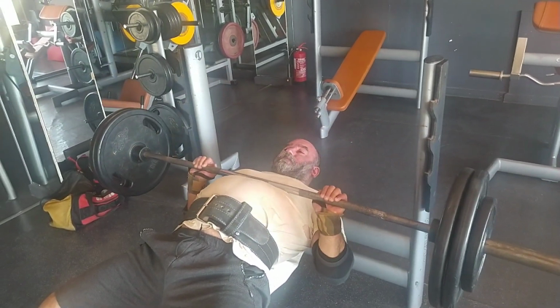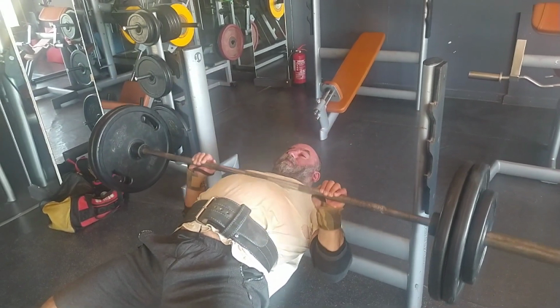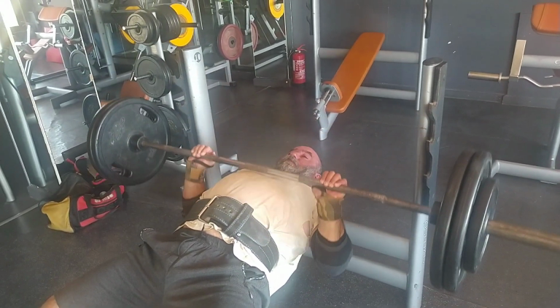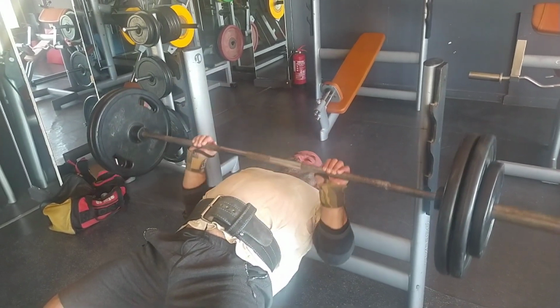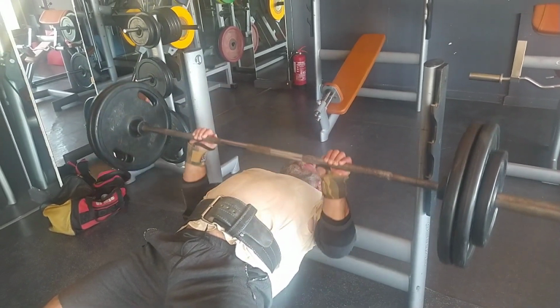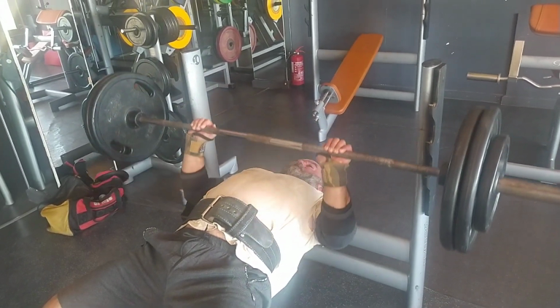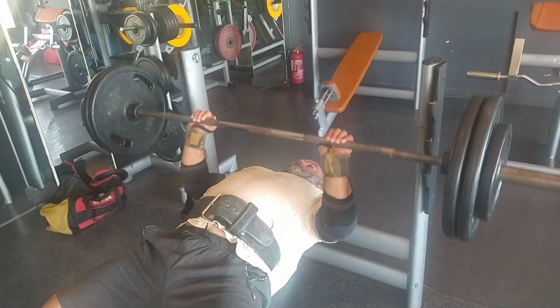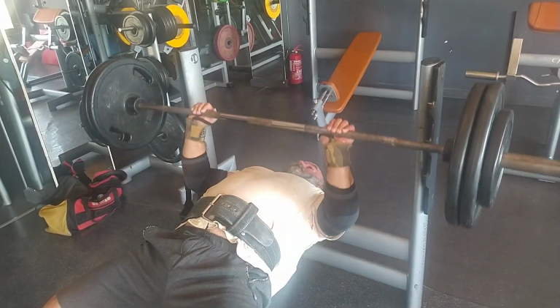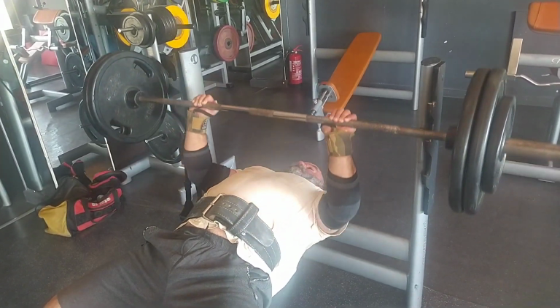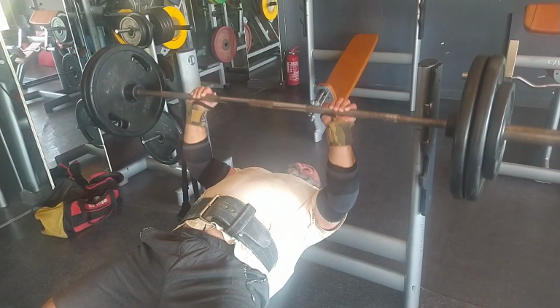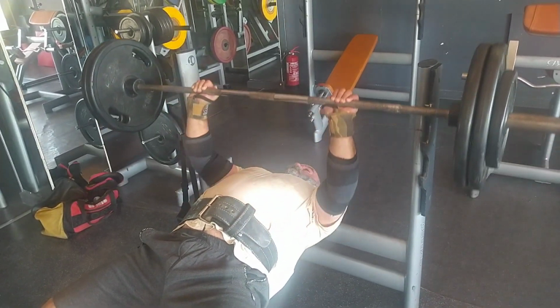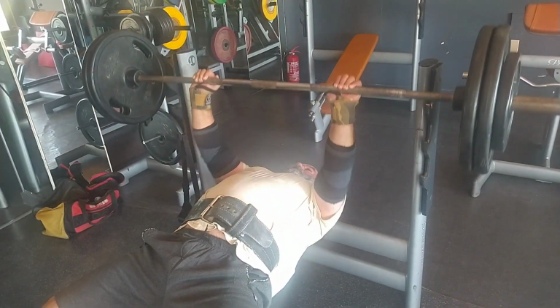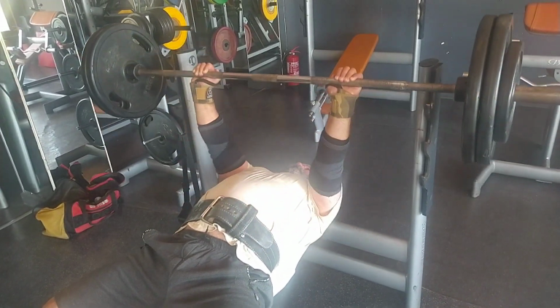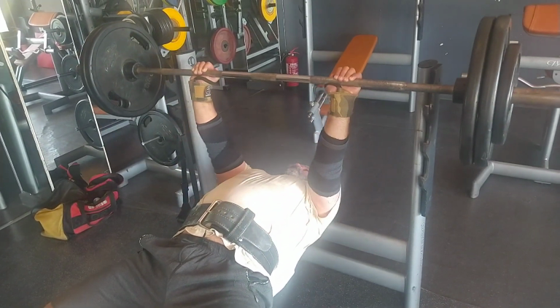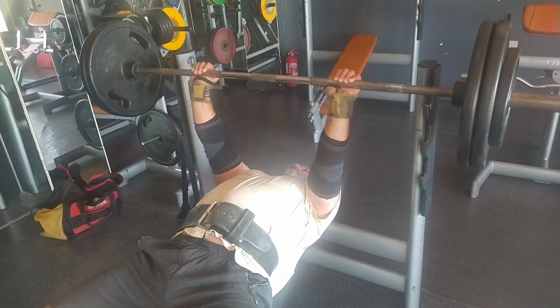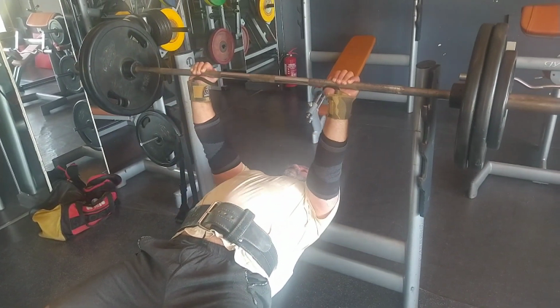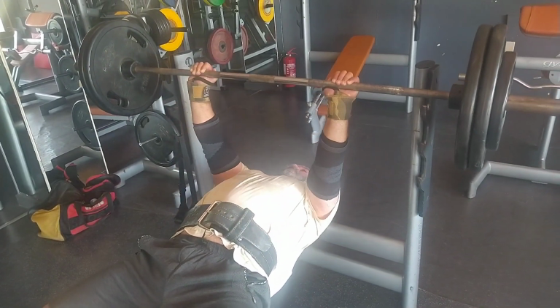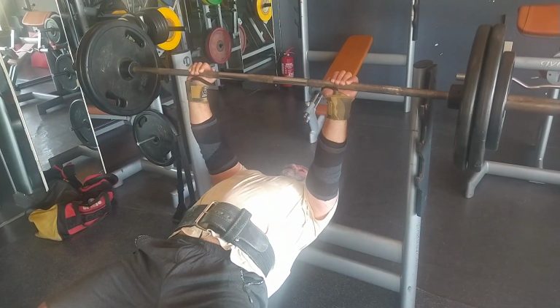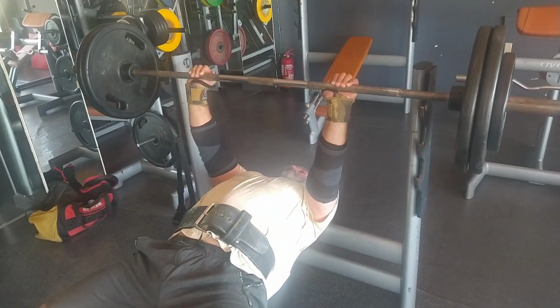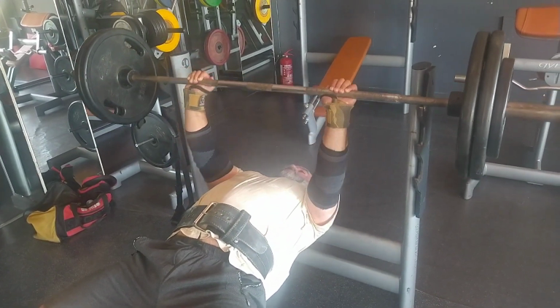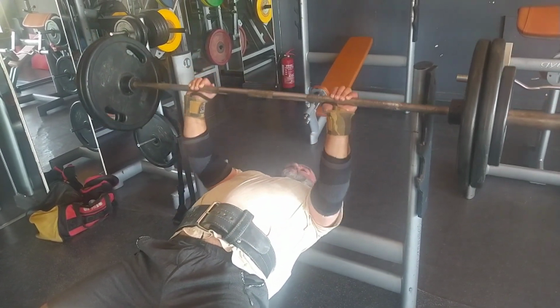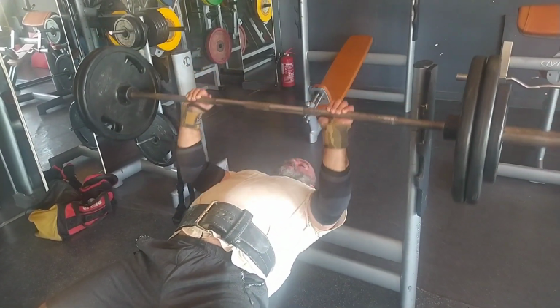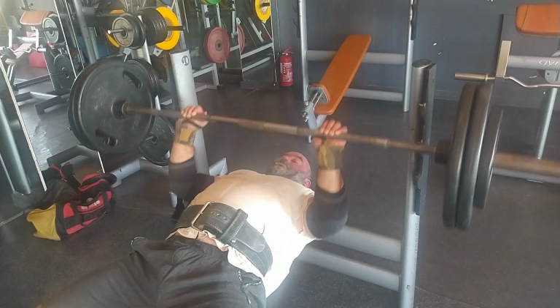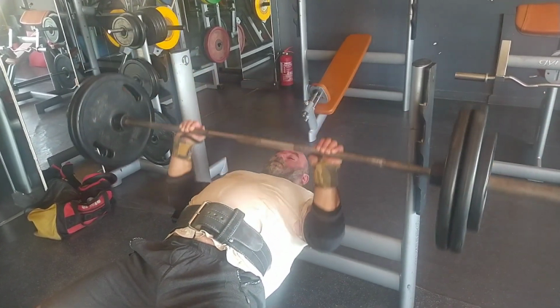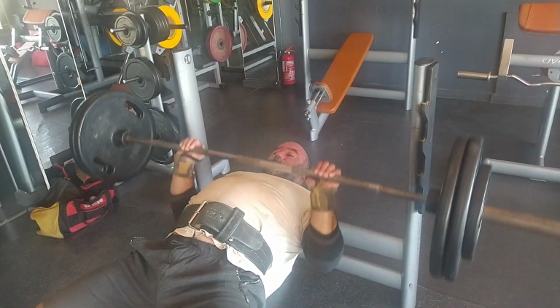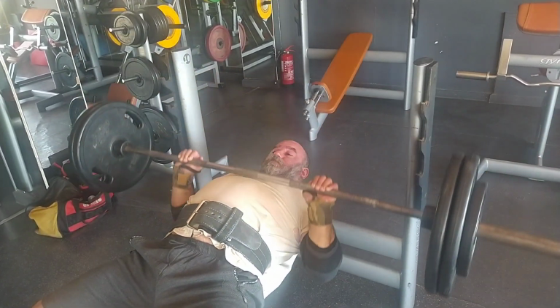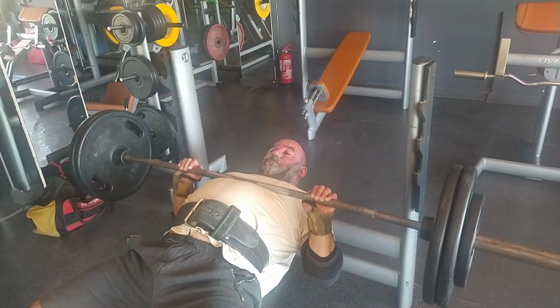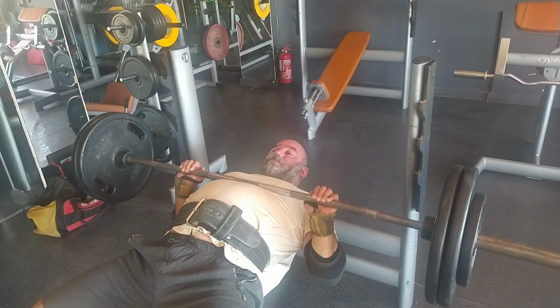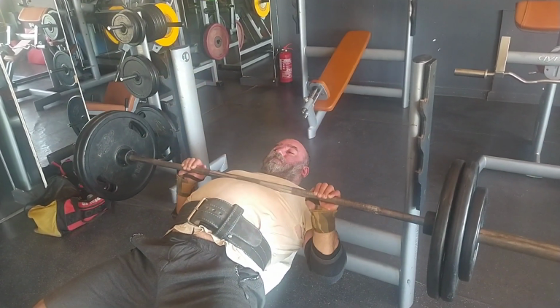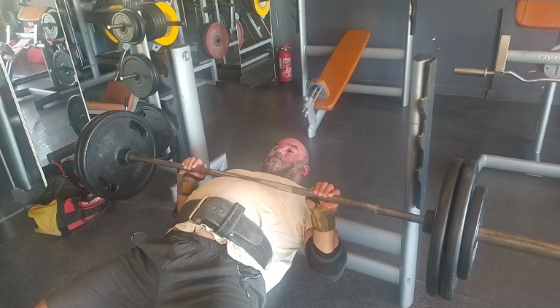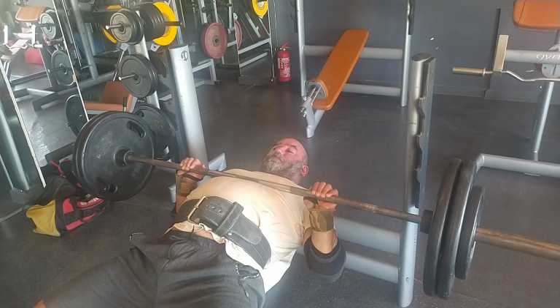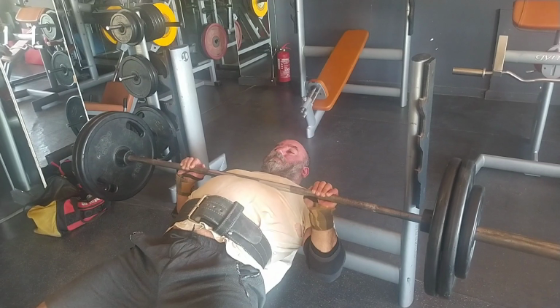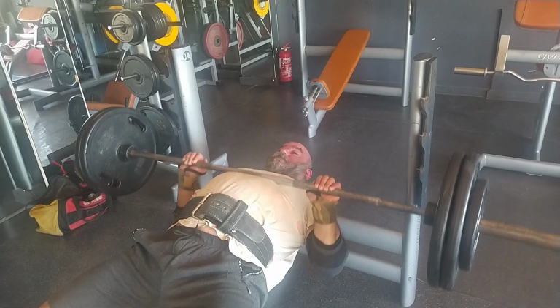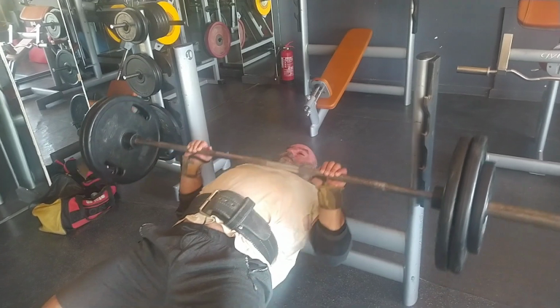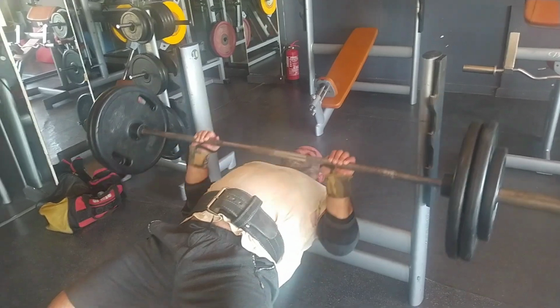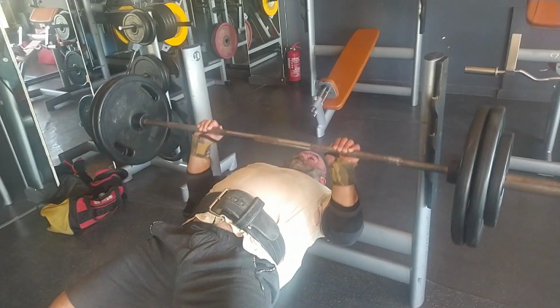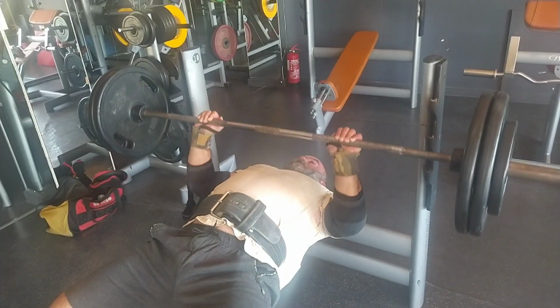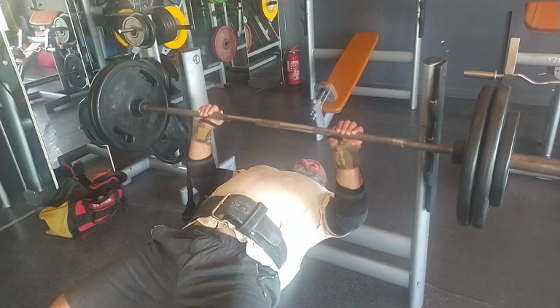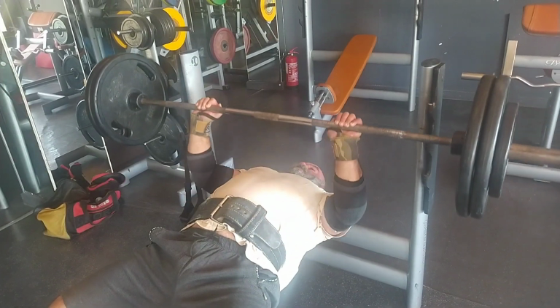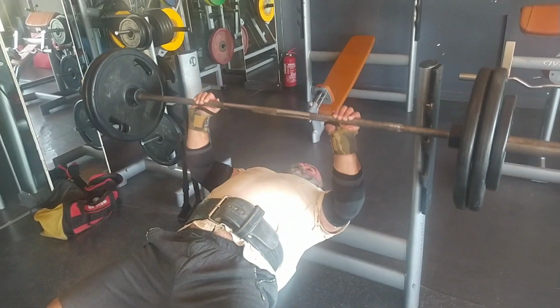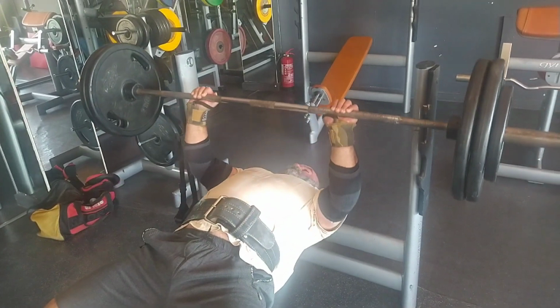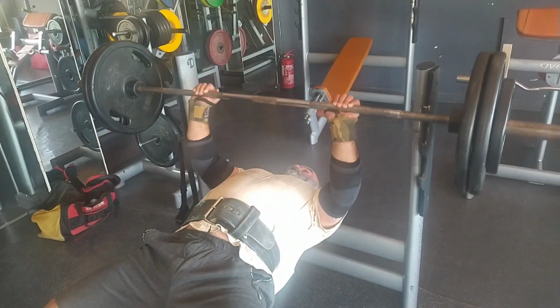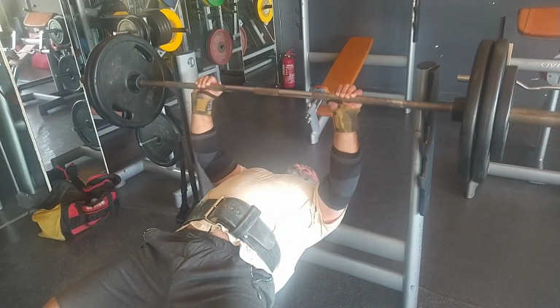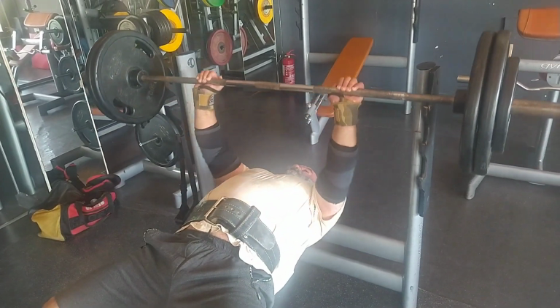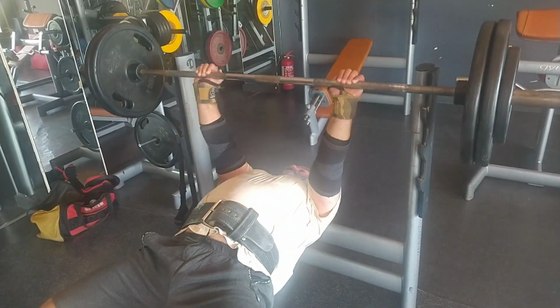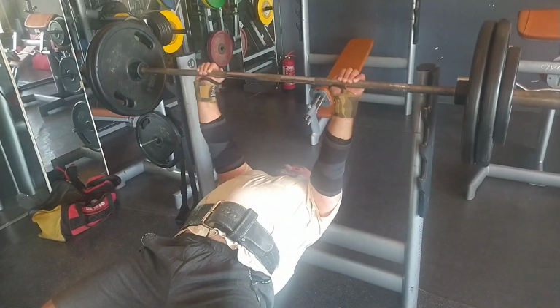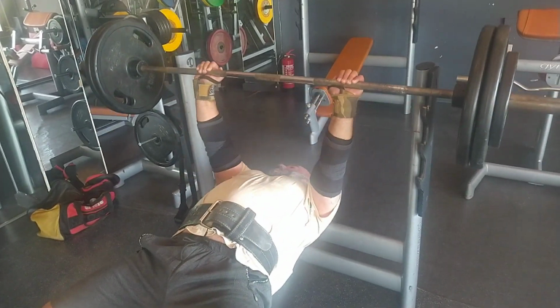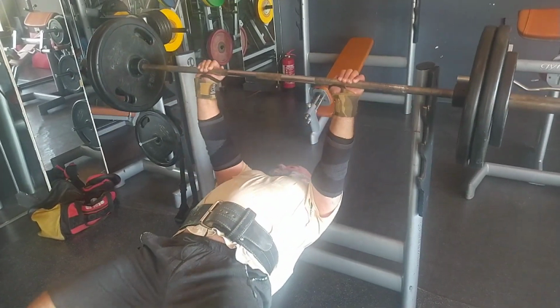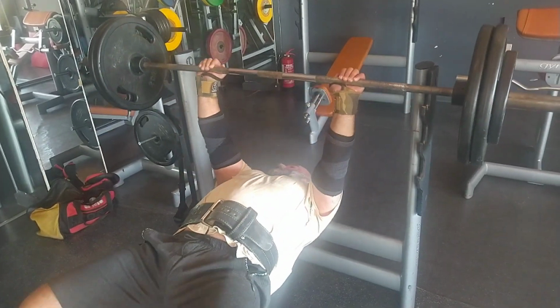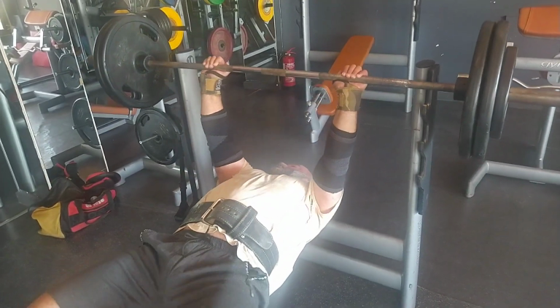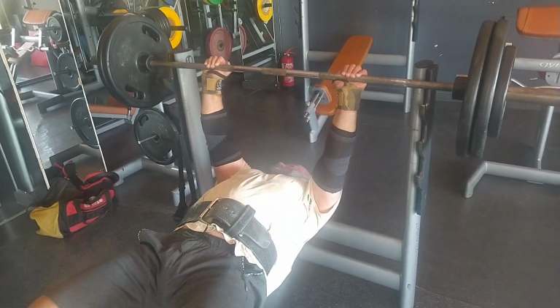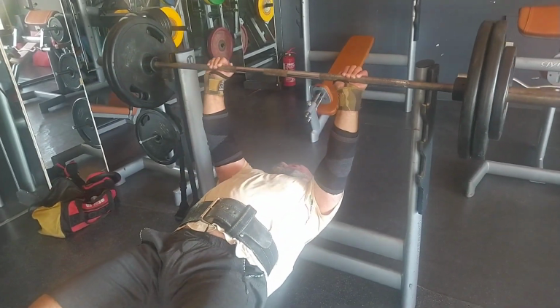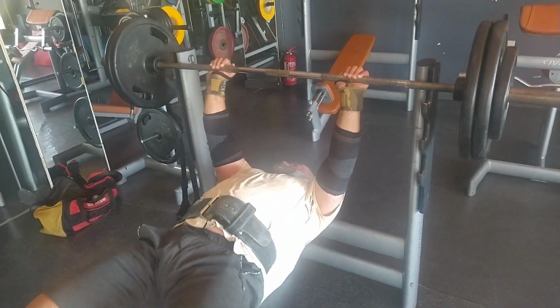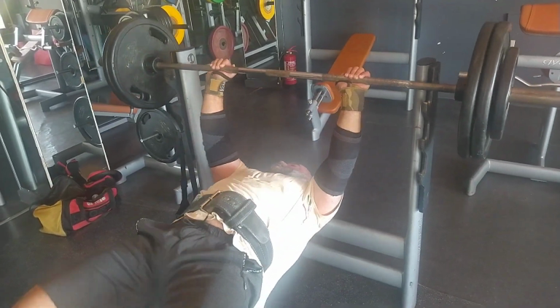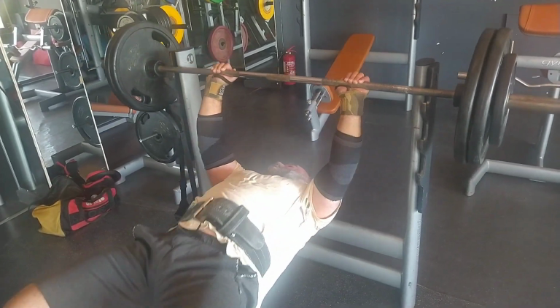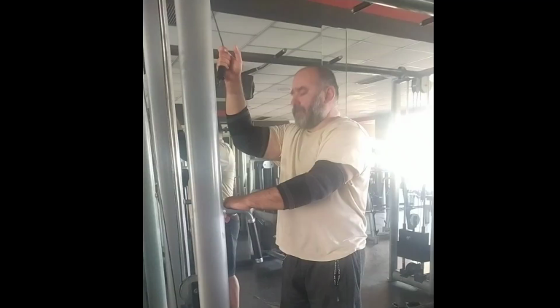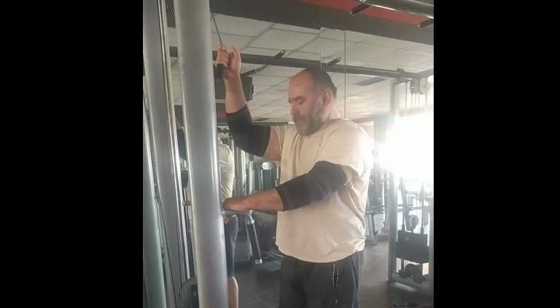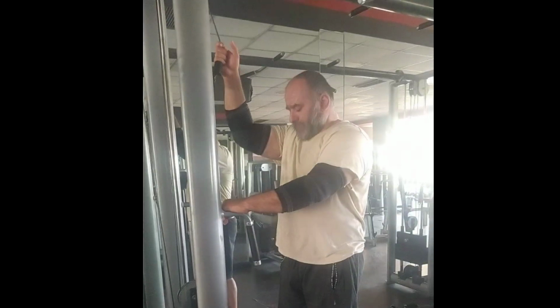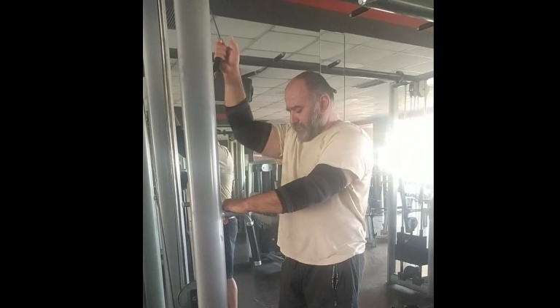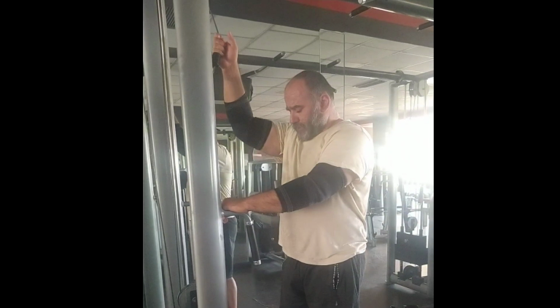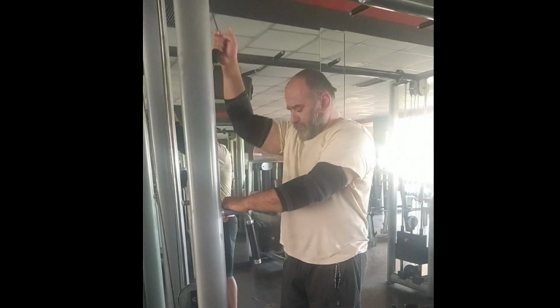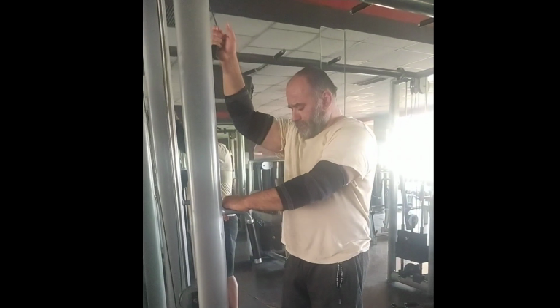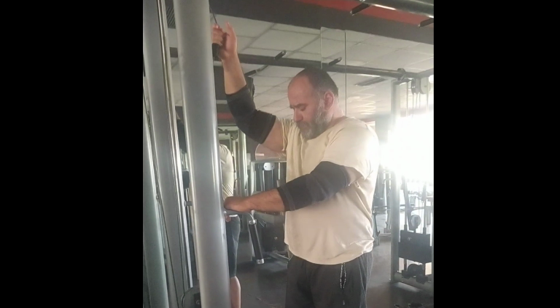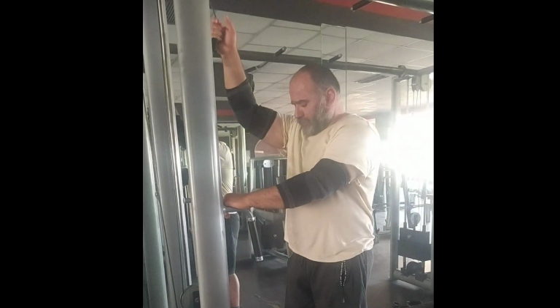And I believe this is the fourth set — if I remember correctly, I did that for six reps. I'm not really counting because I'm talking.